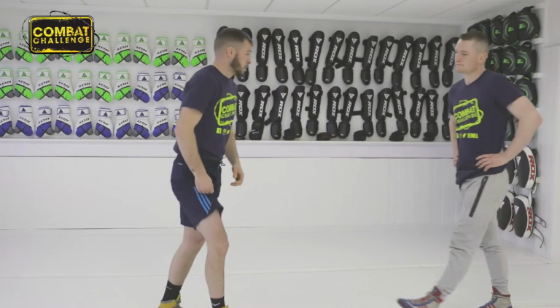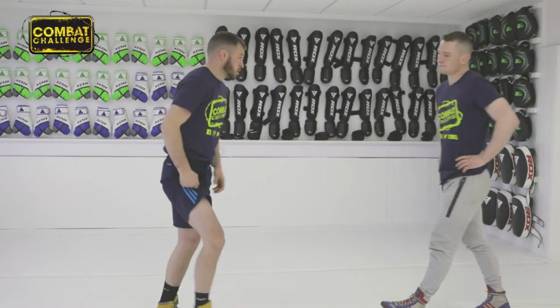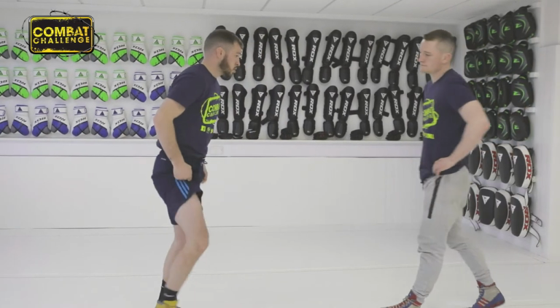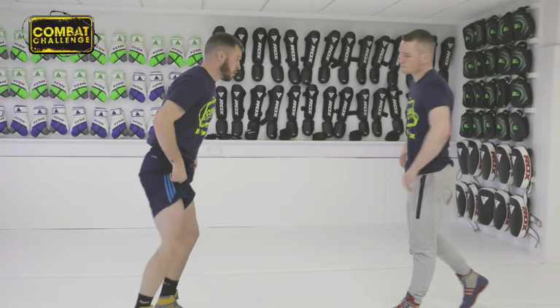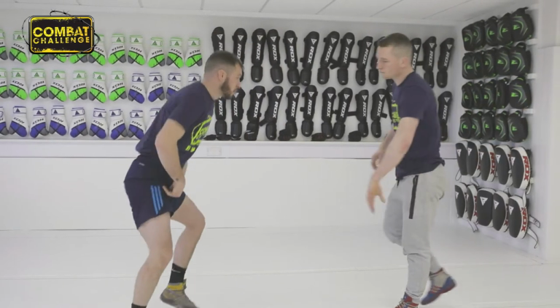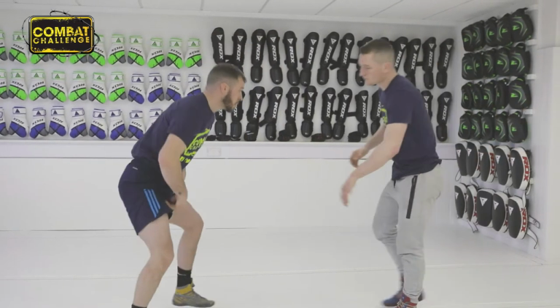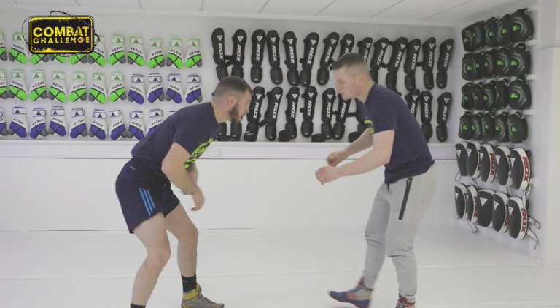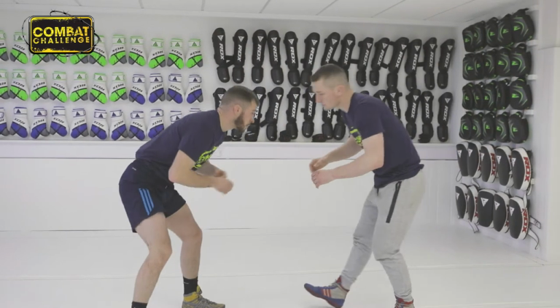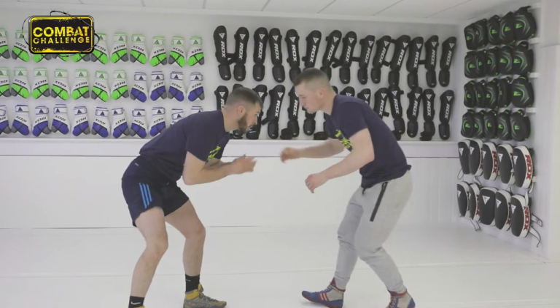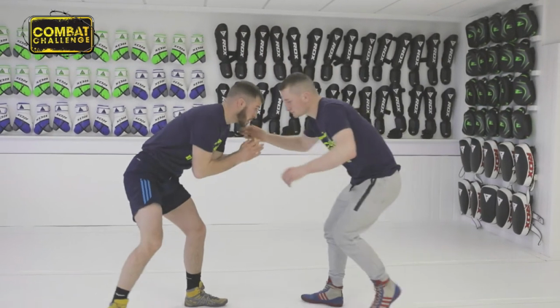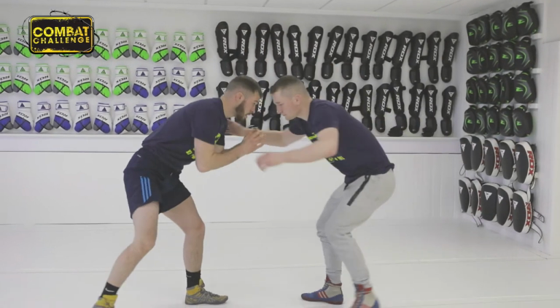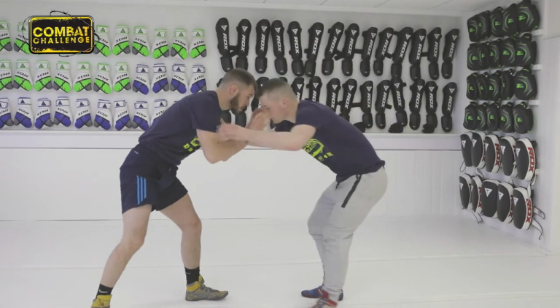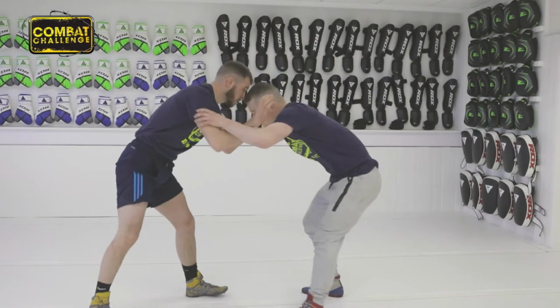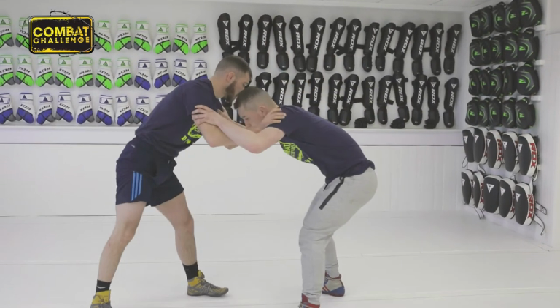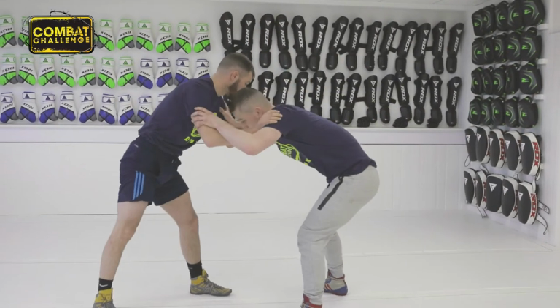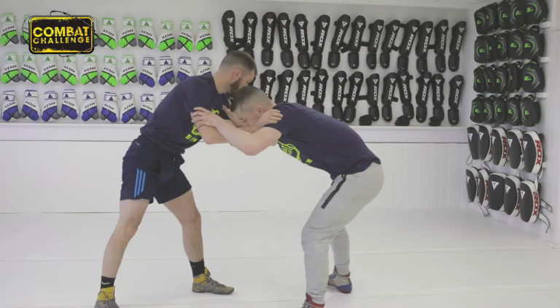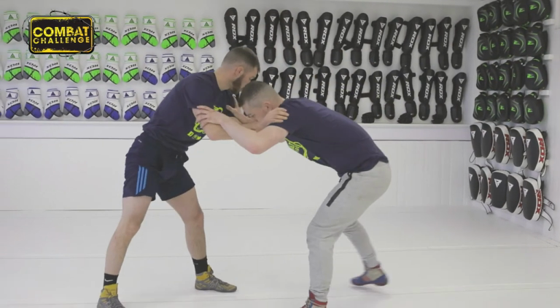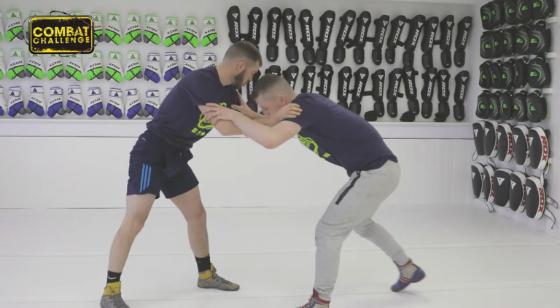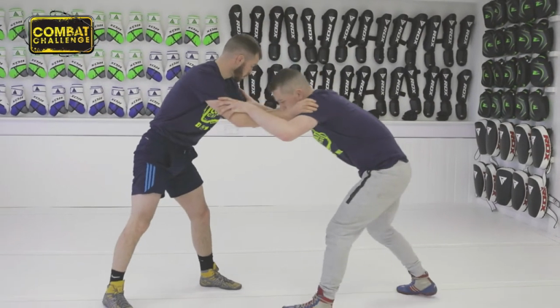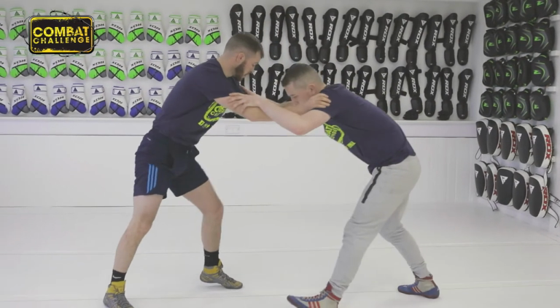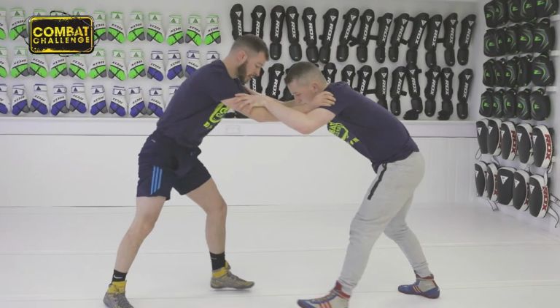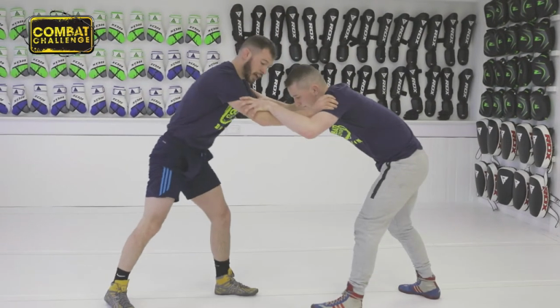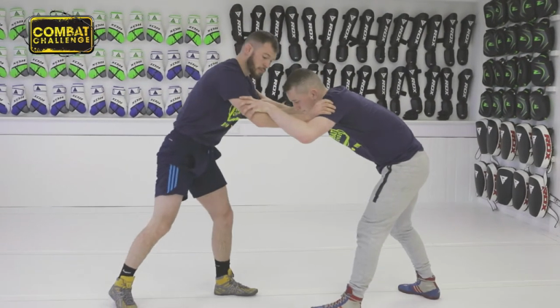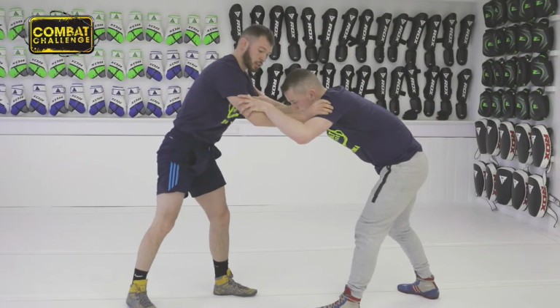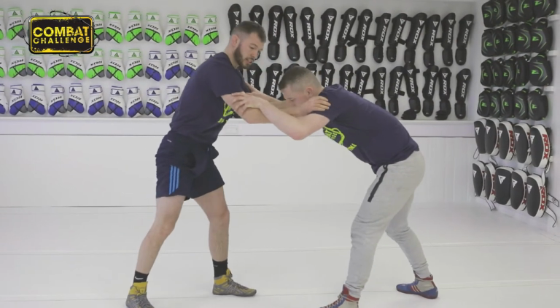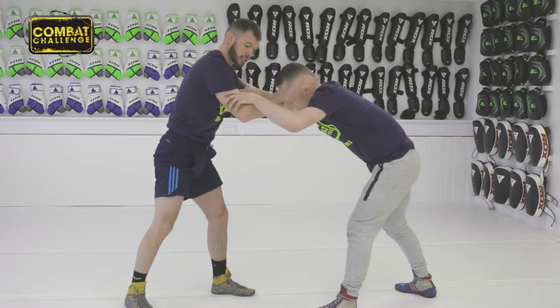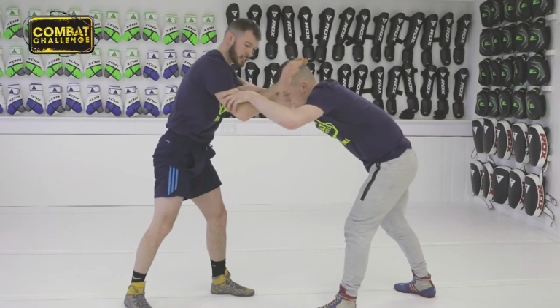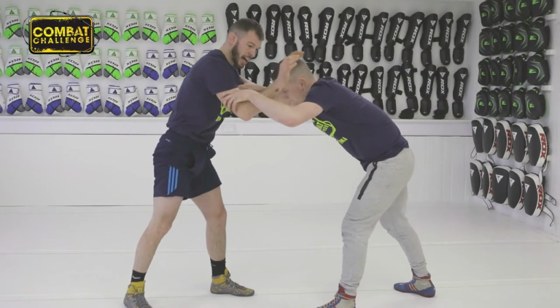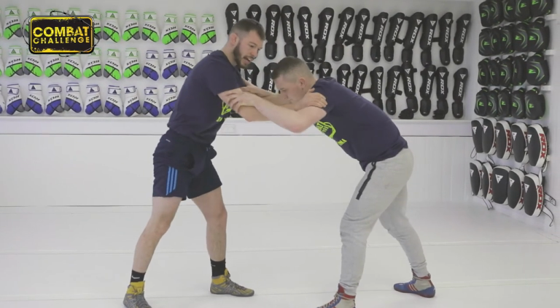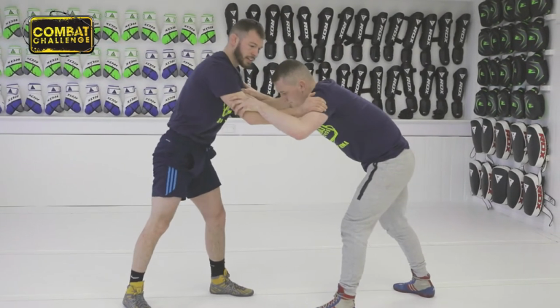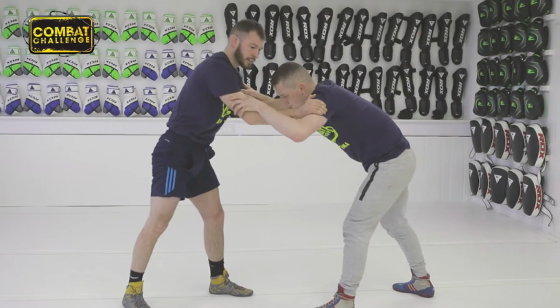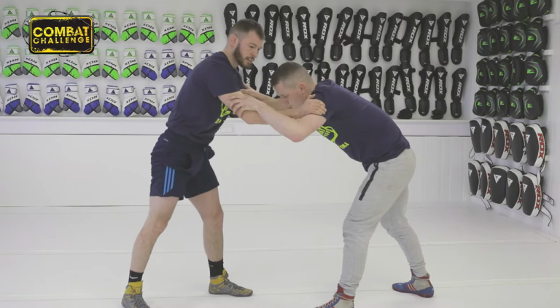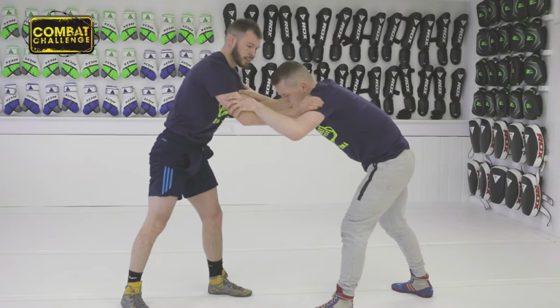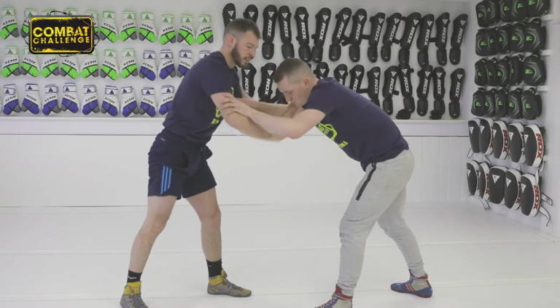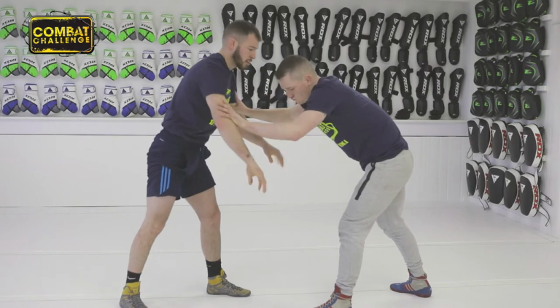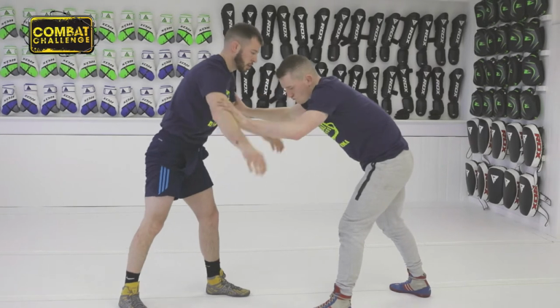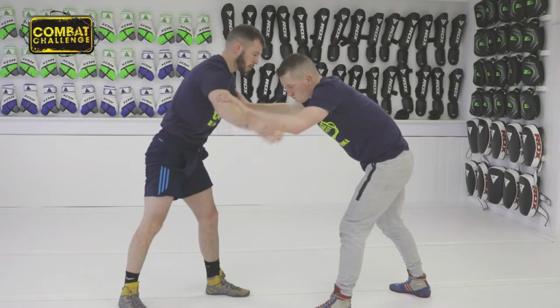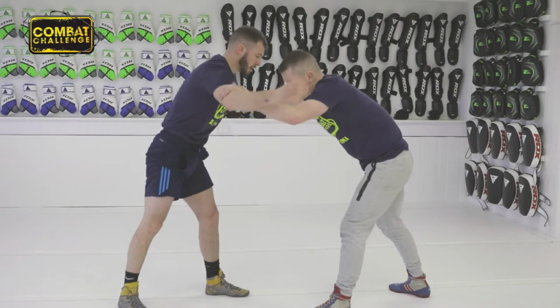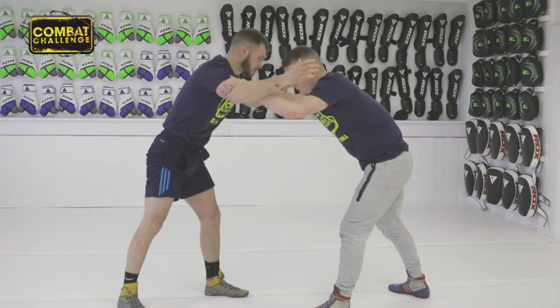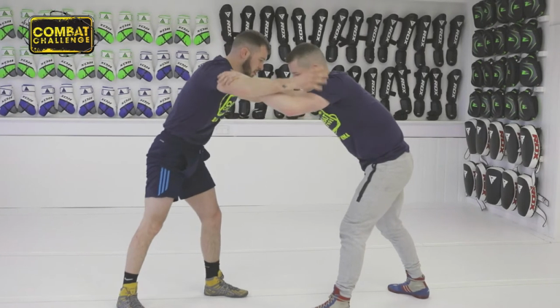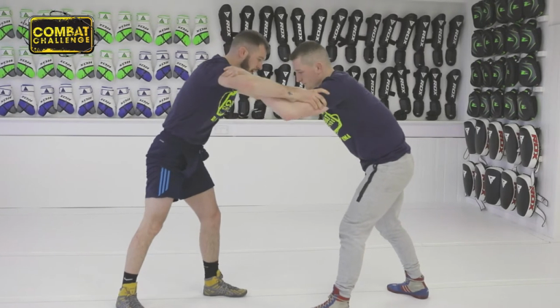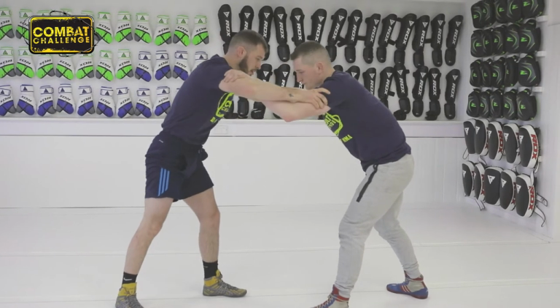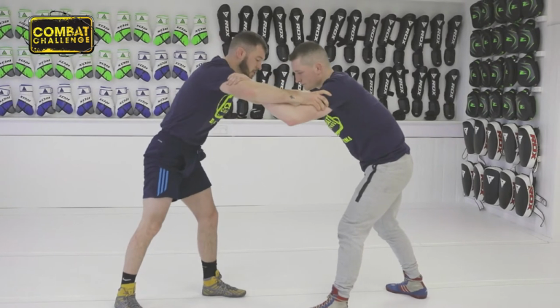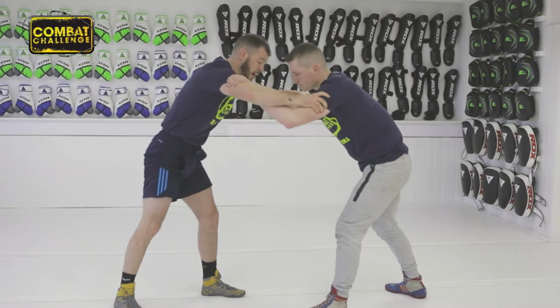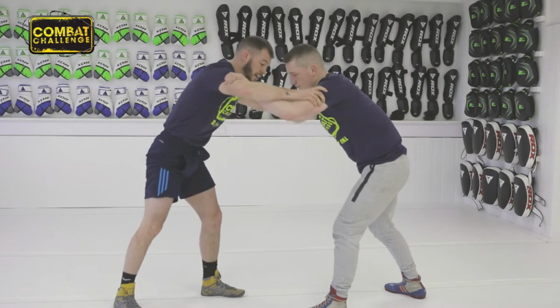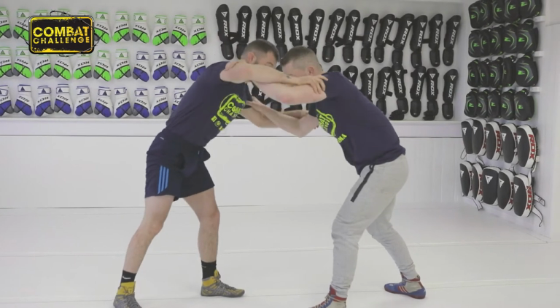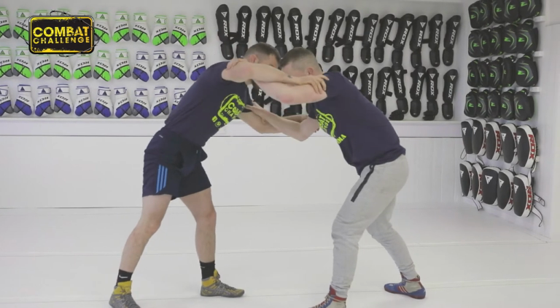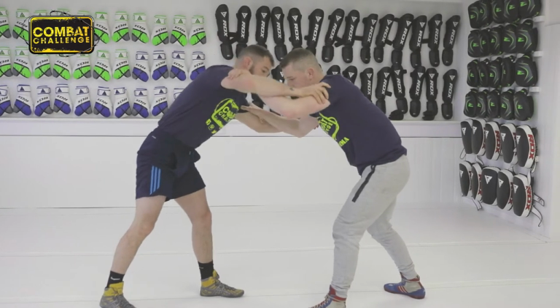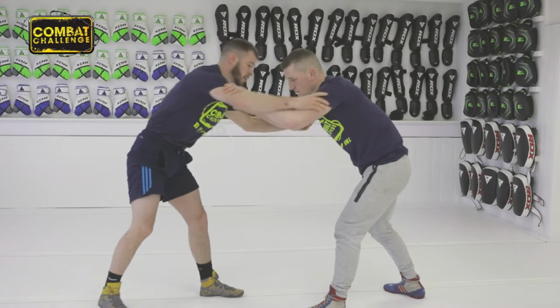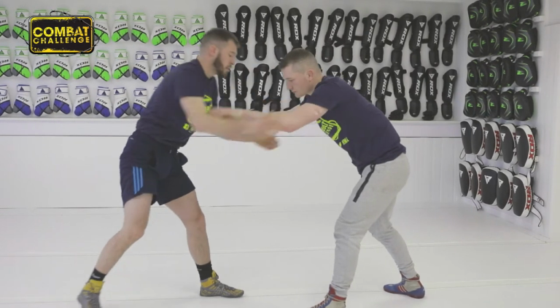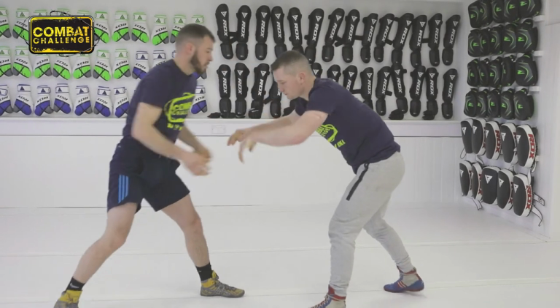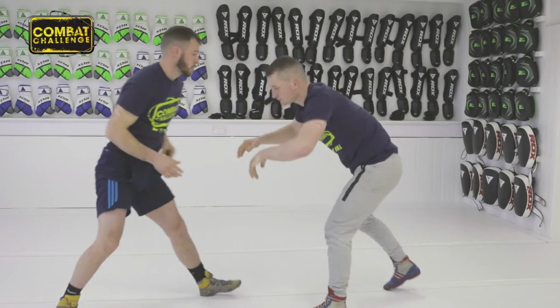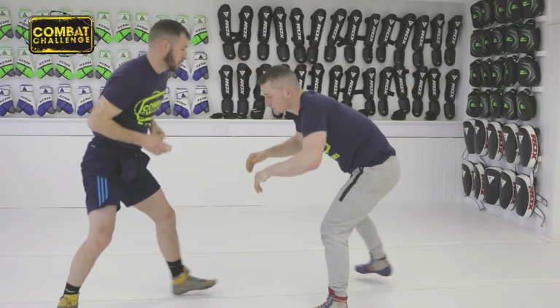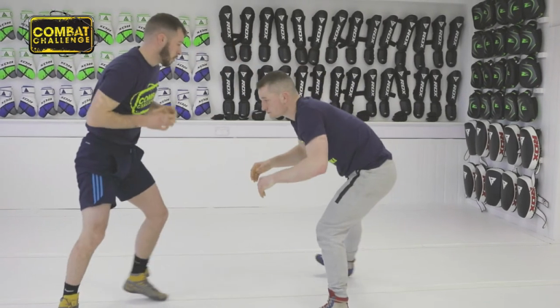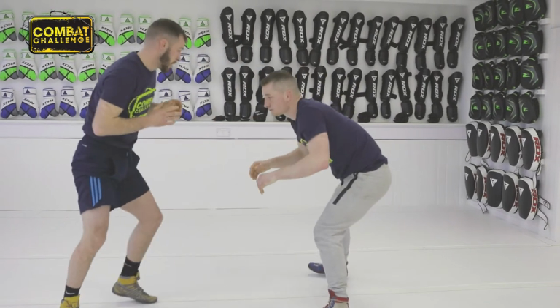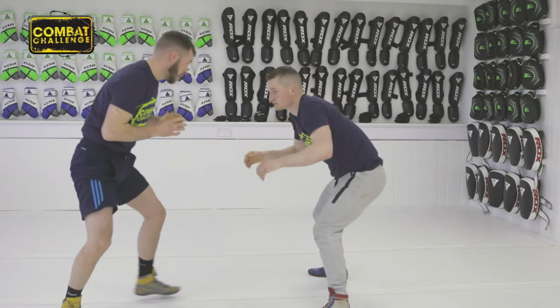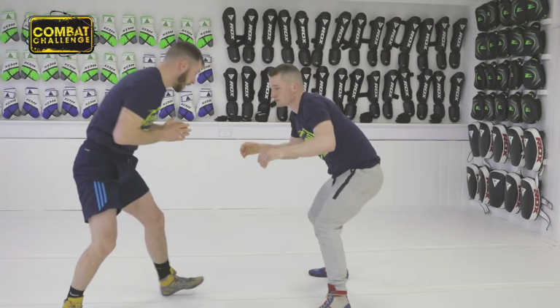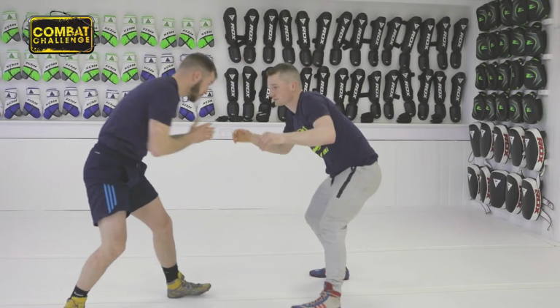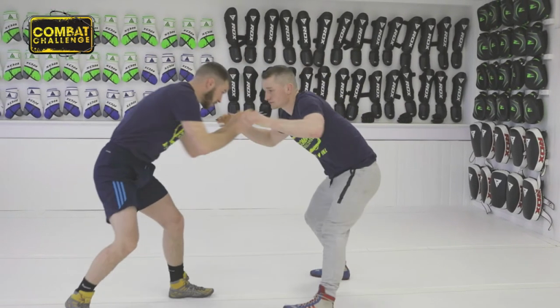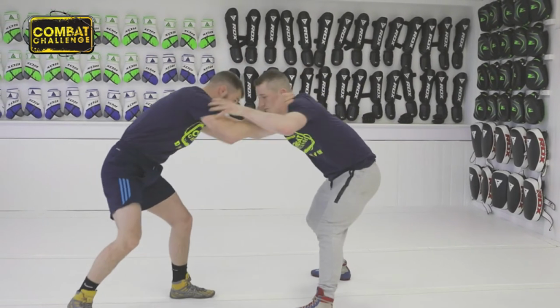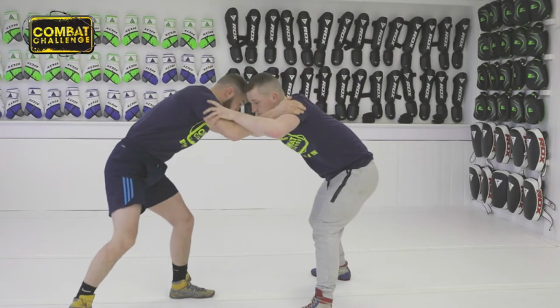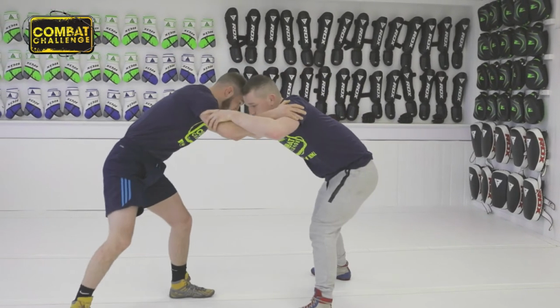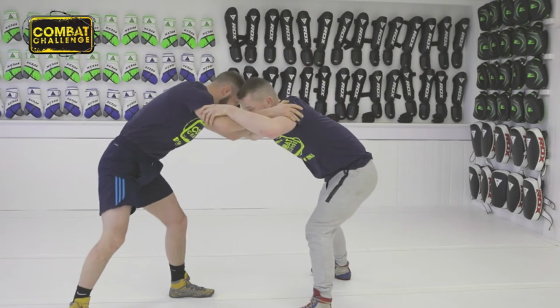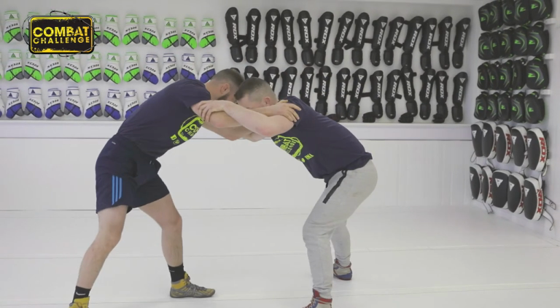From here in a wrestling position, you're going to bring your hands on the inside. You don't want your hands on the outside here — make sure your hands are on the inside.